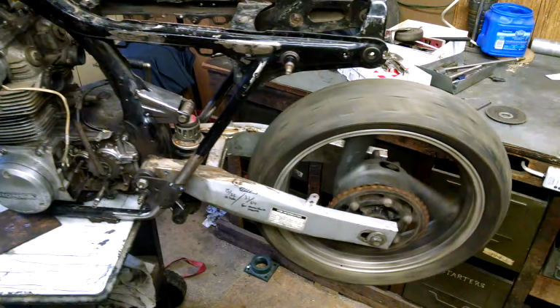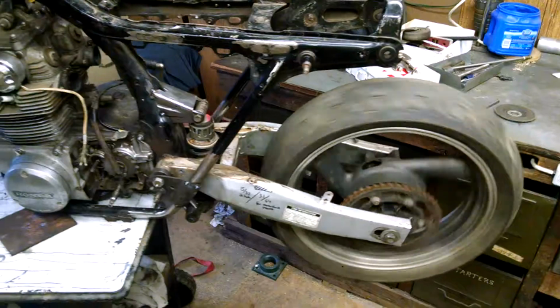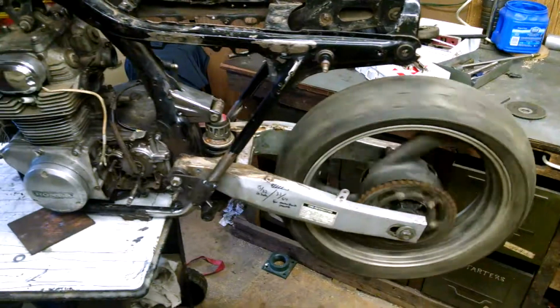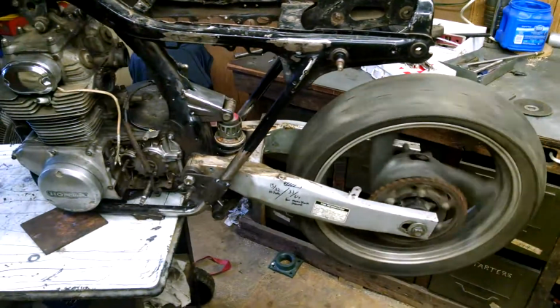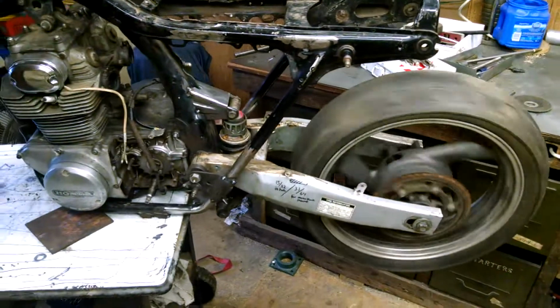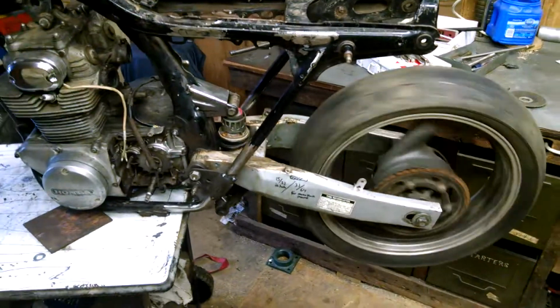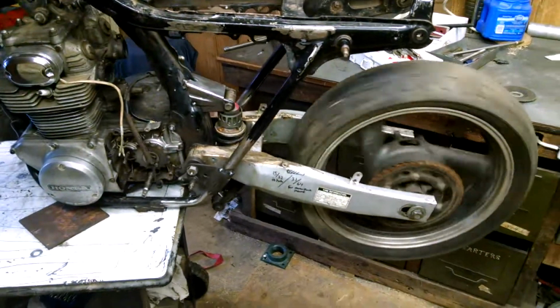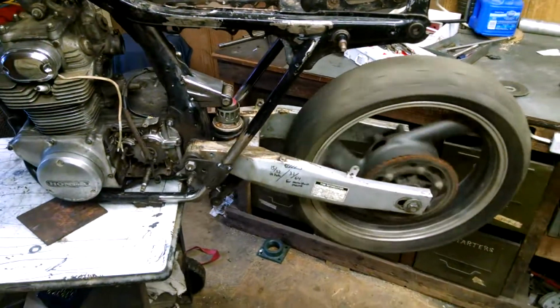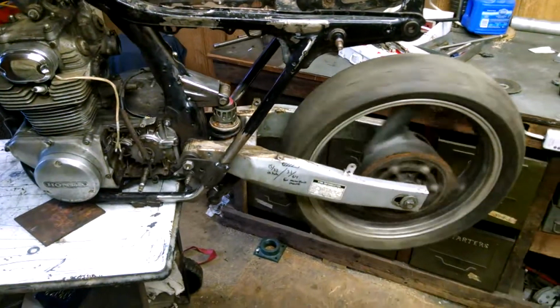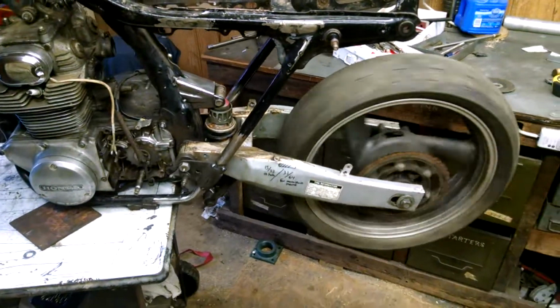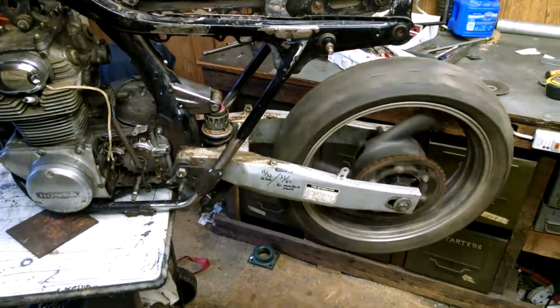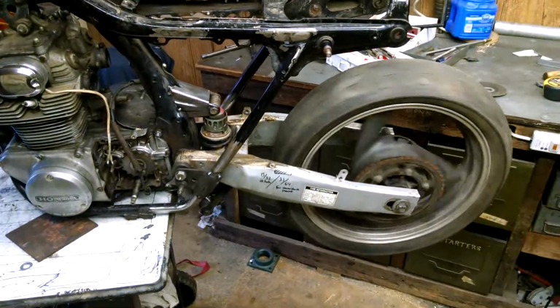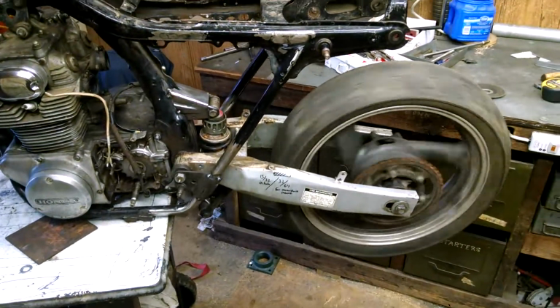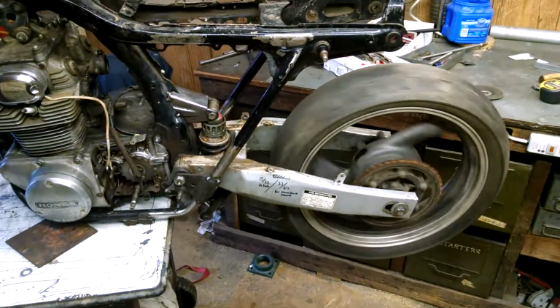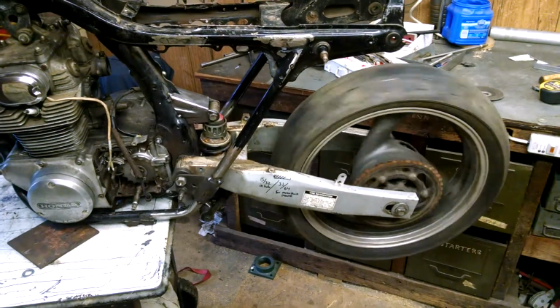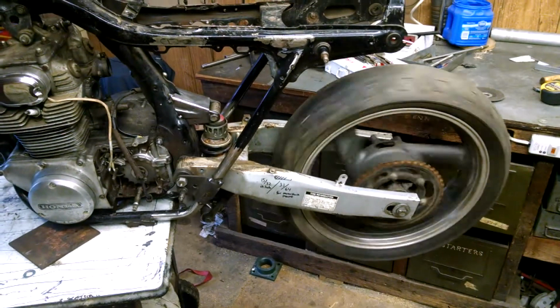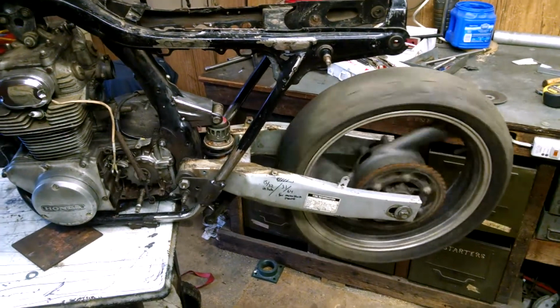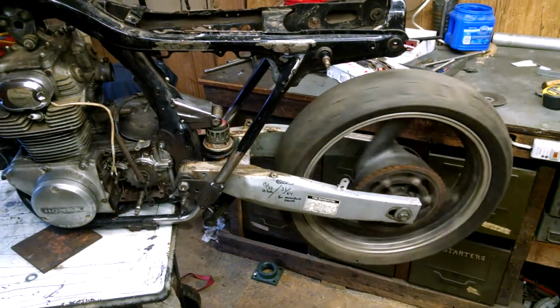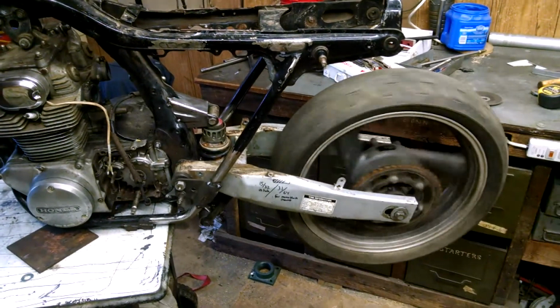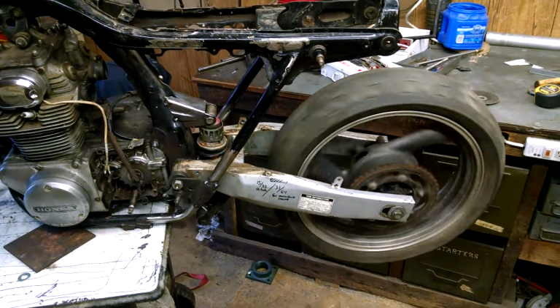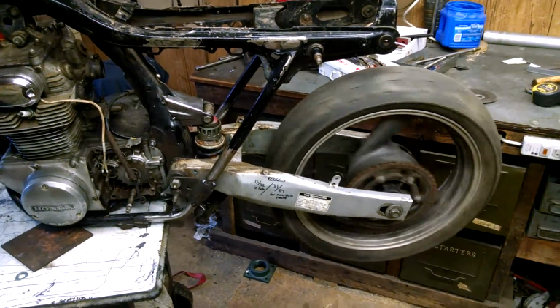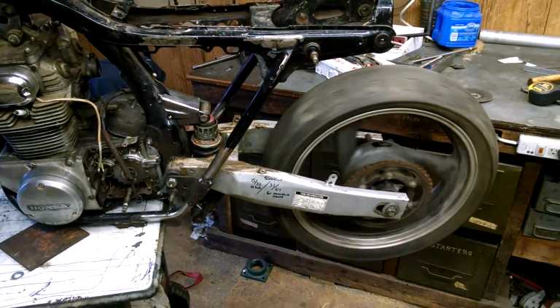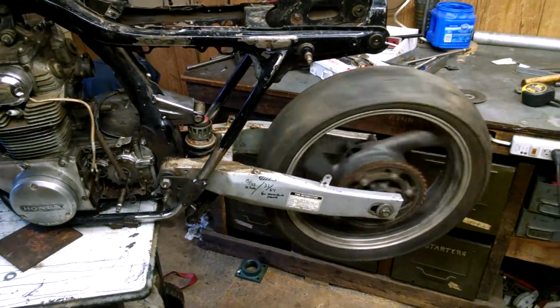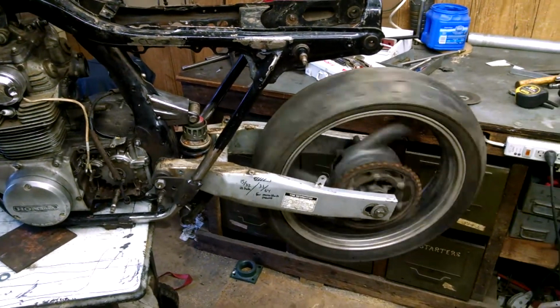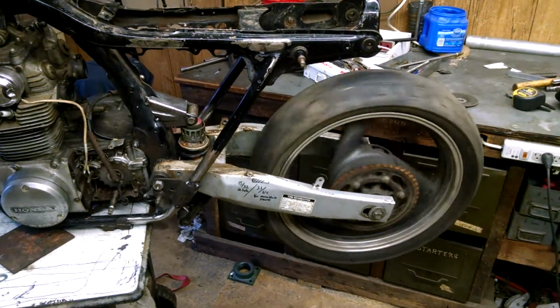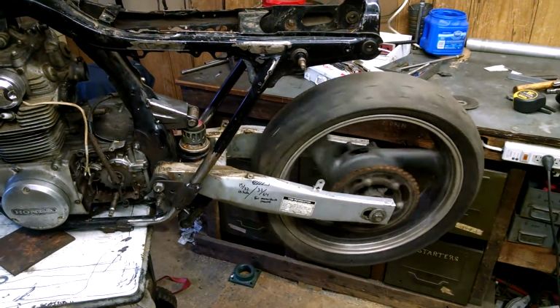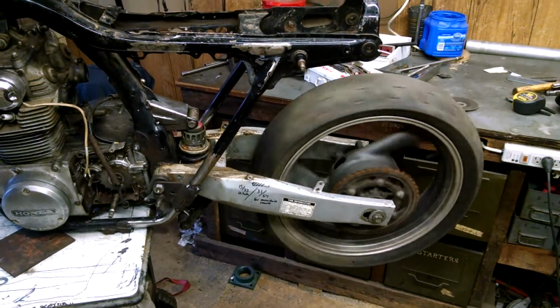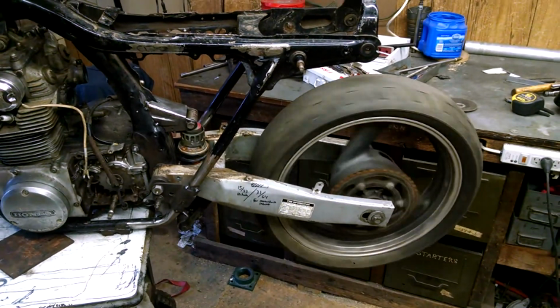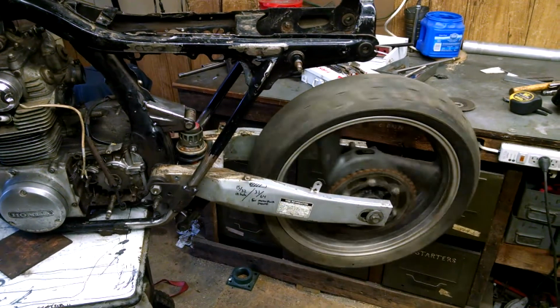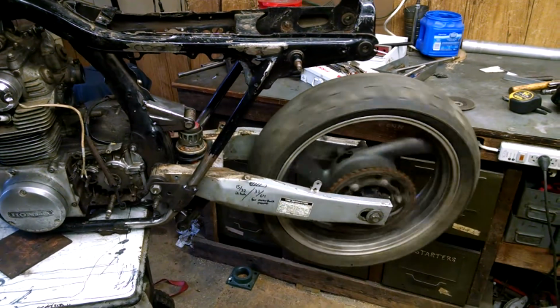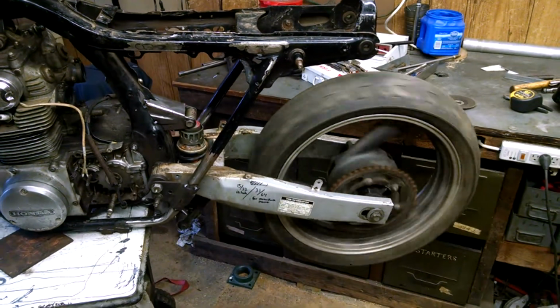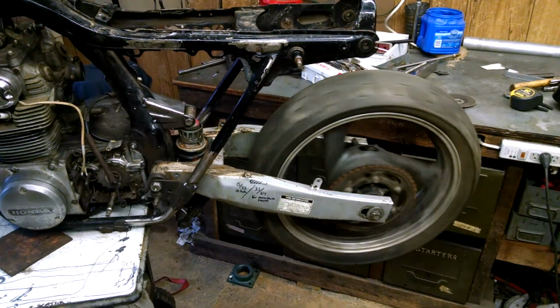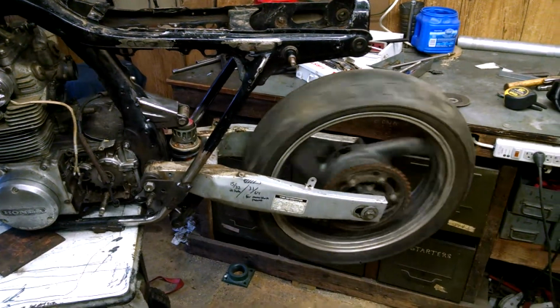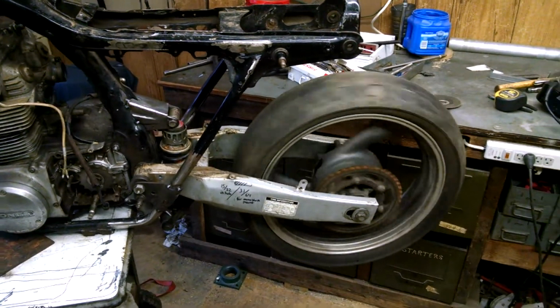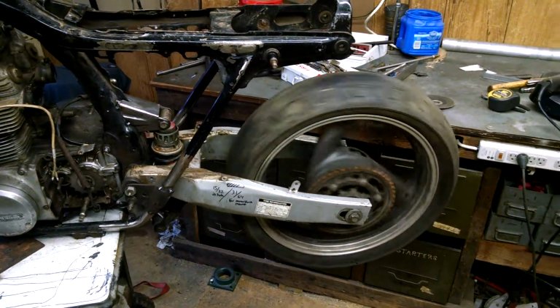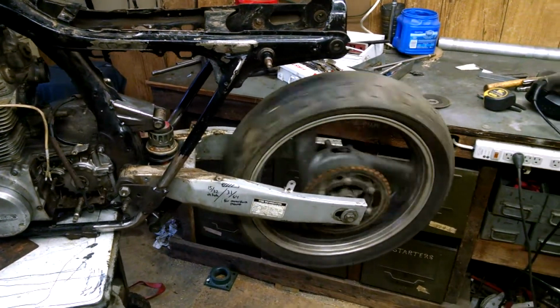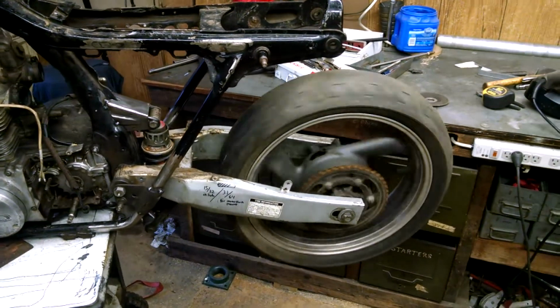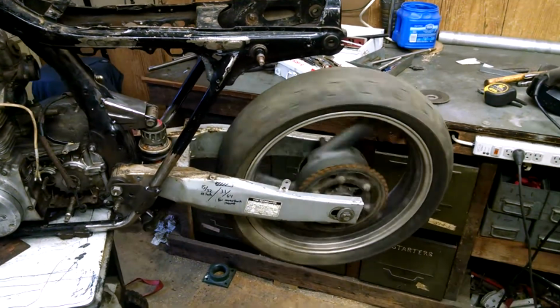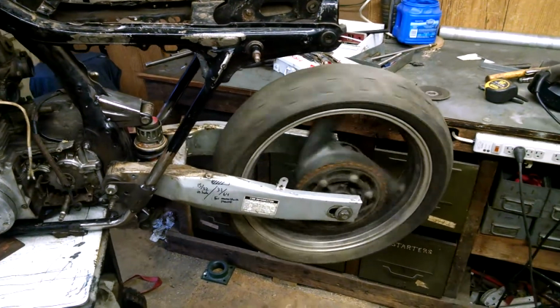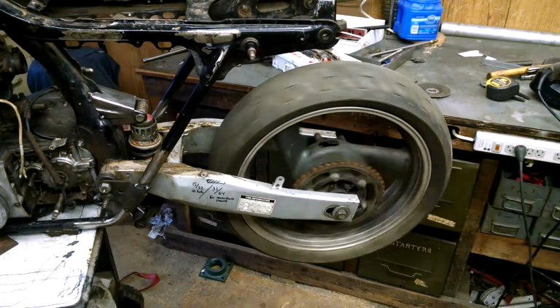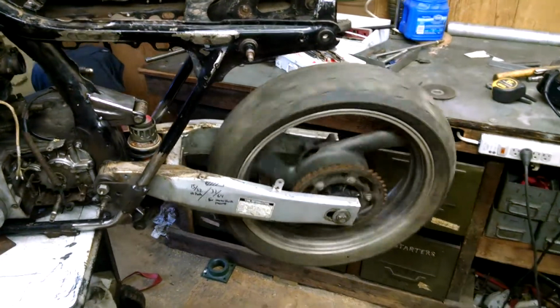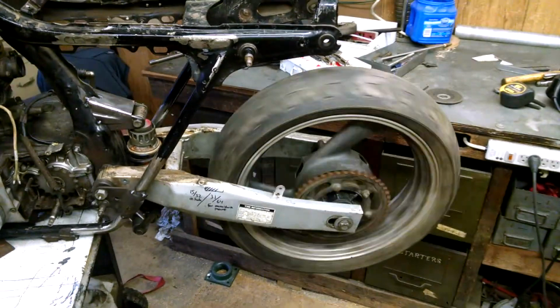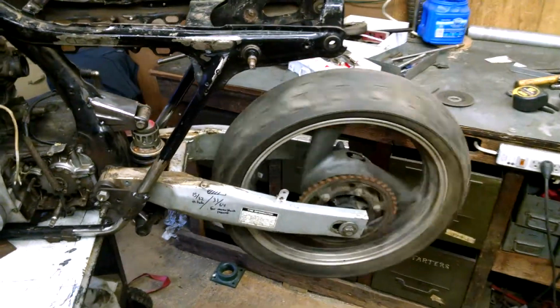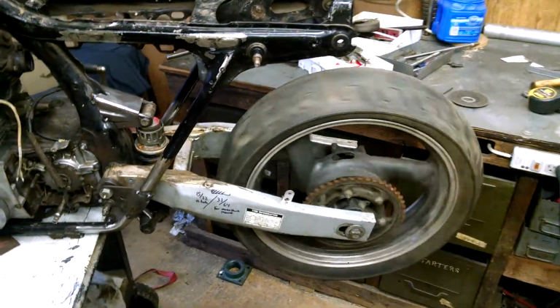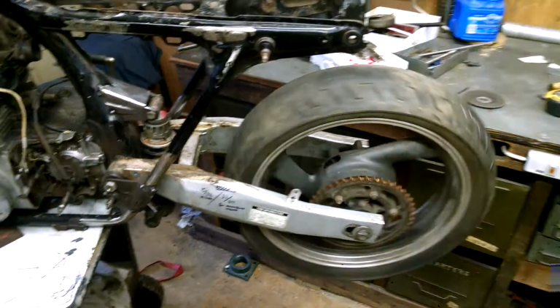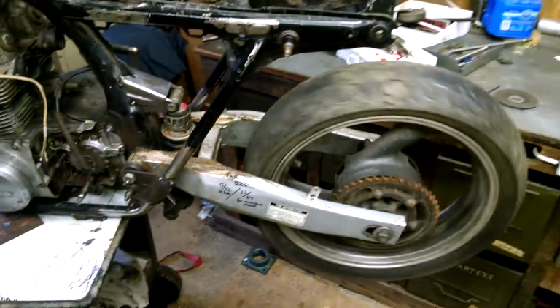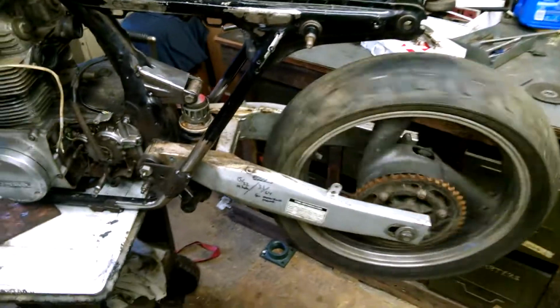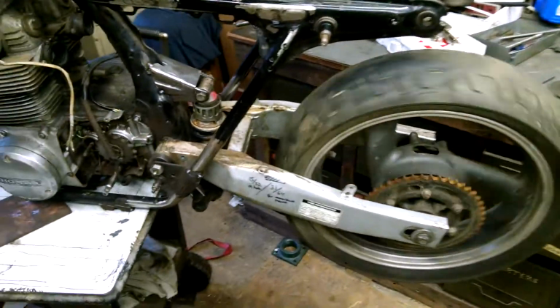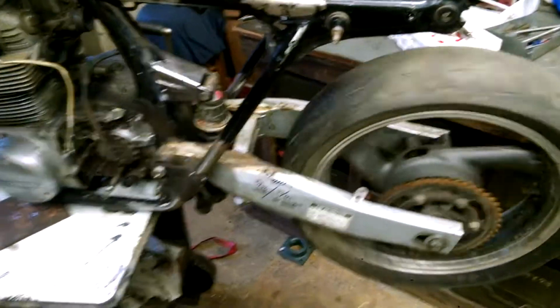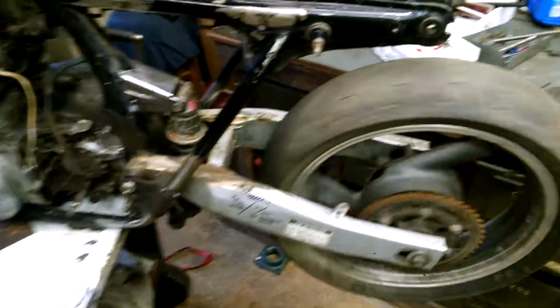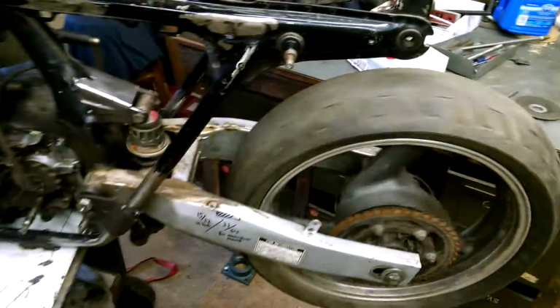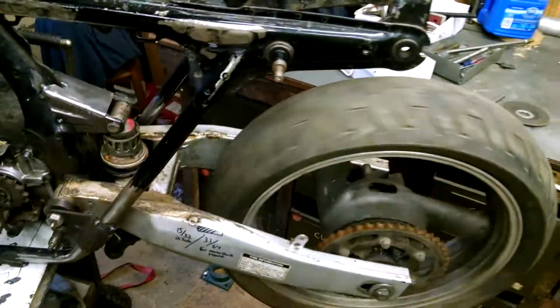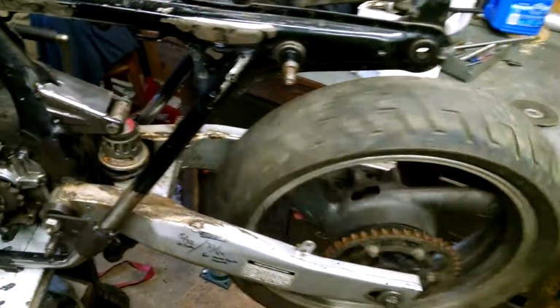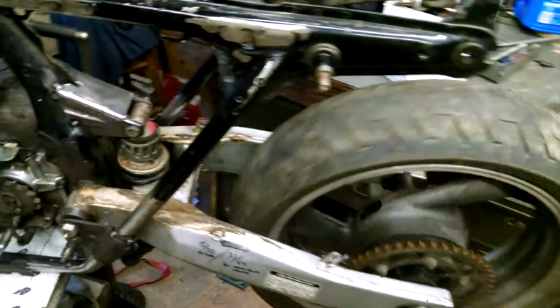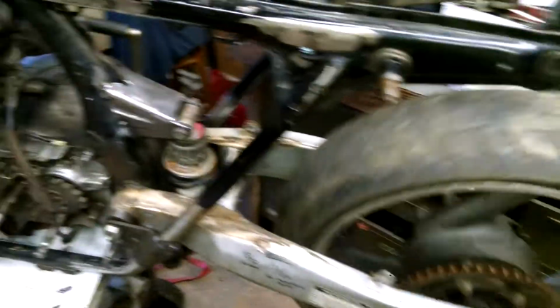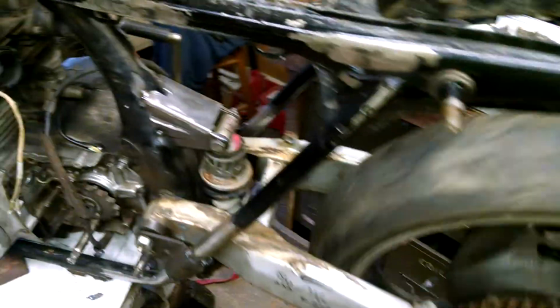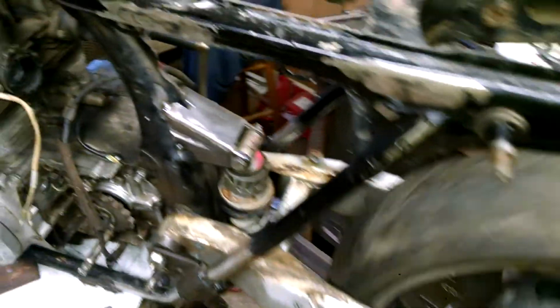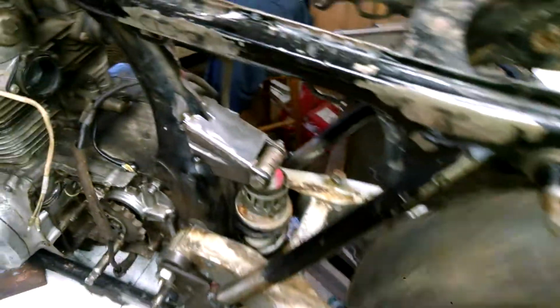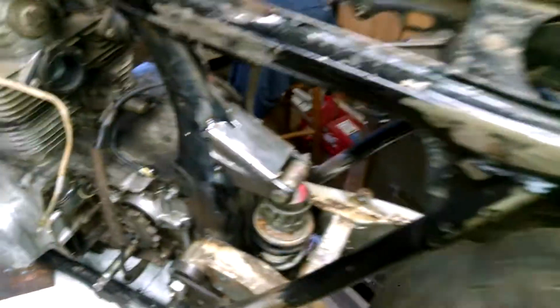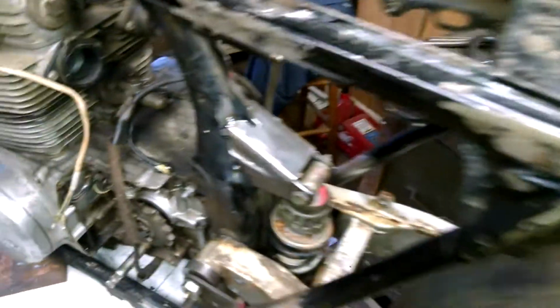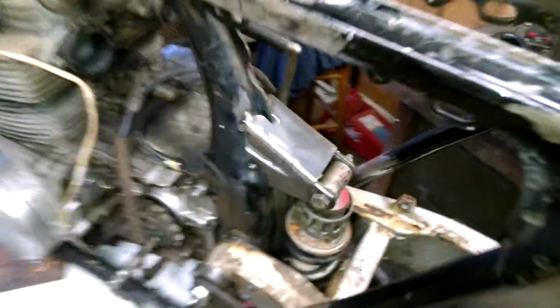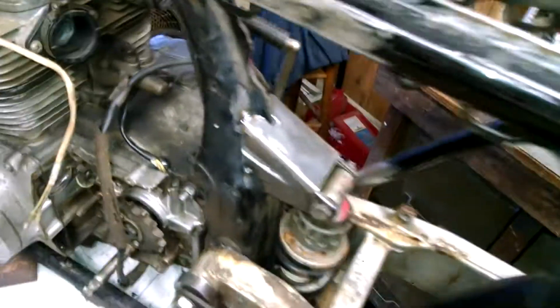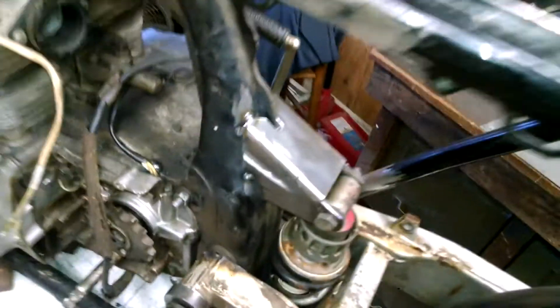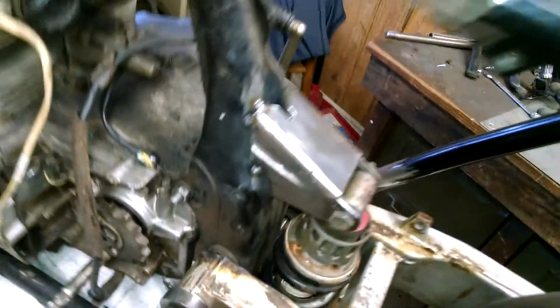Here it is. I just got done with it. Wheel of Fortune — just kidding. Just some tack welds.